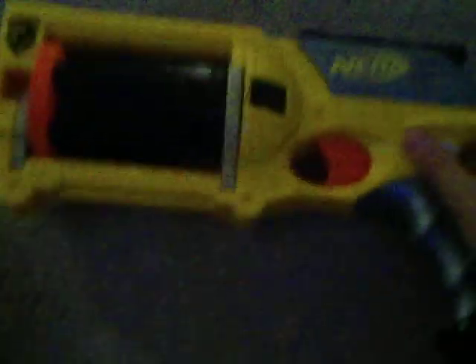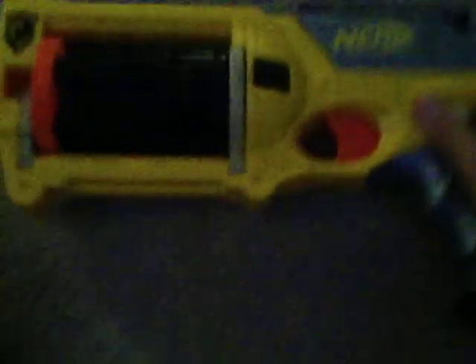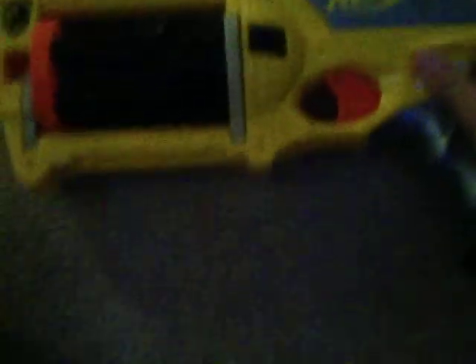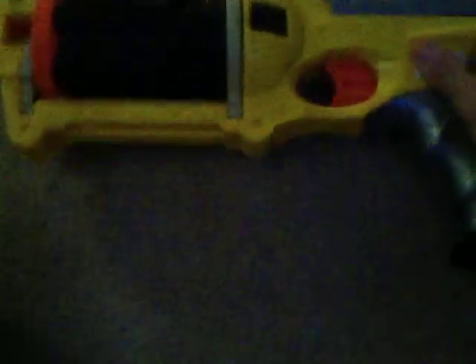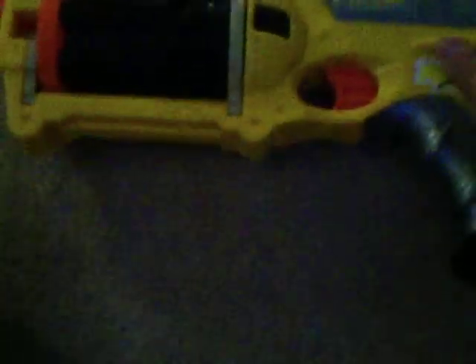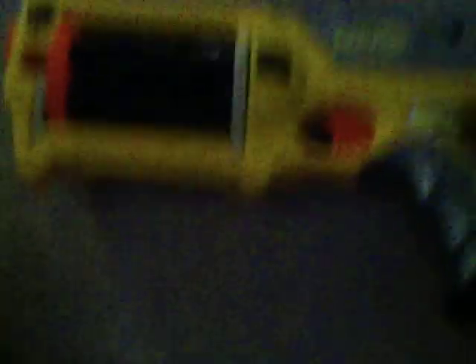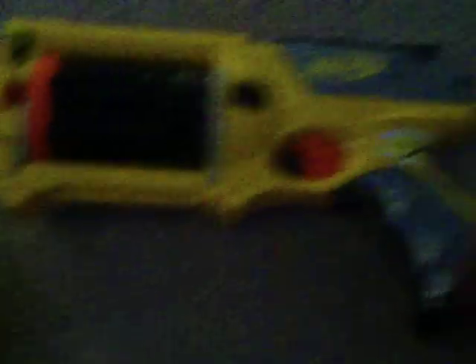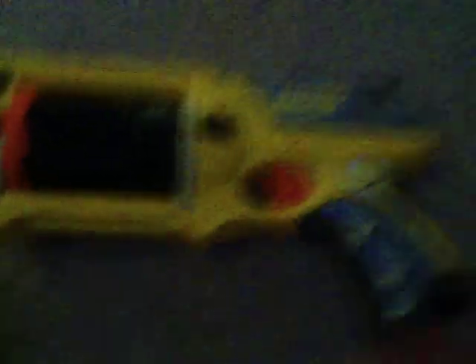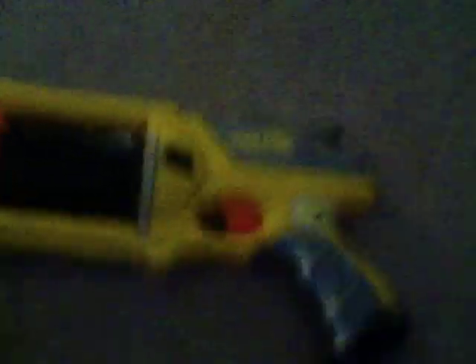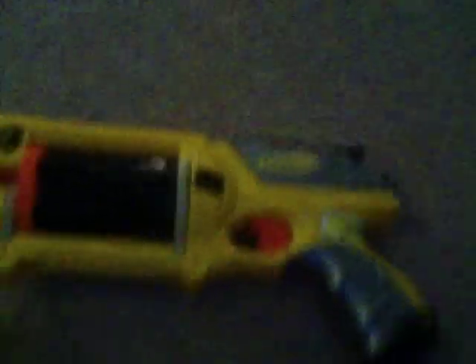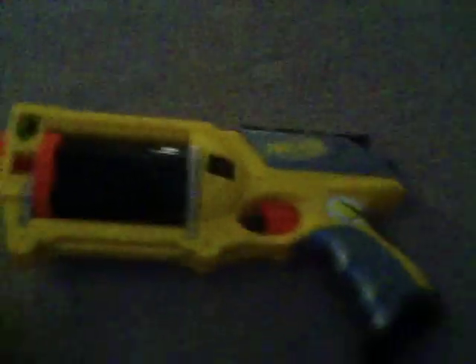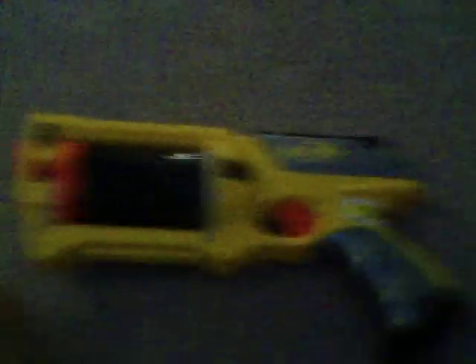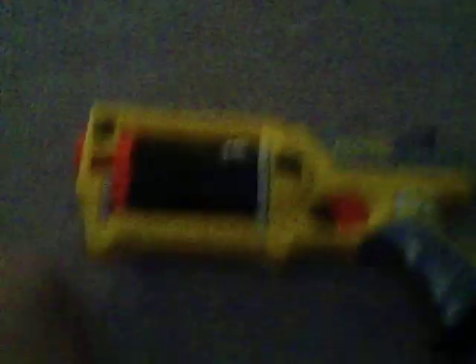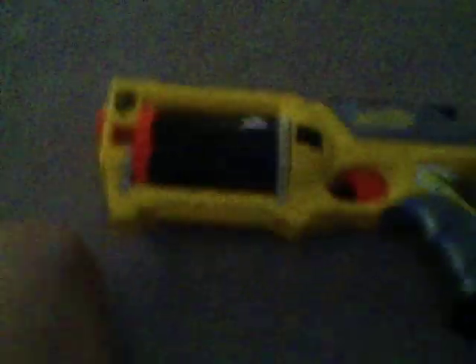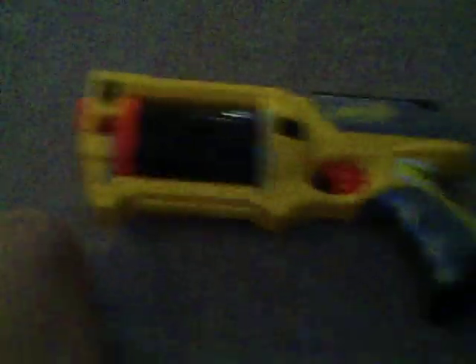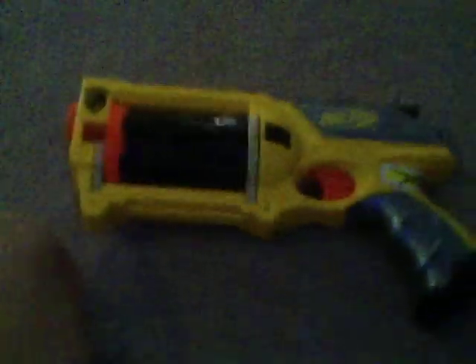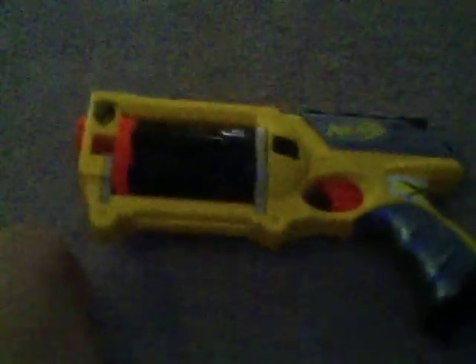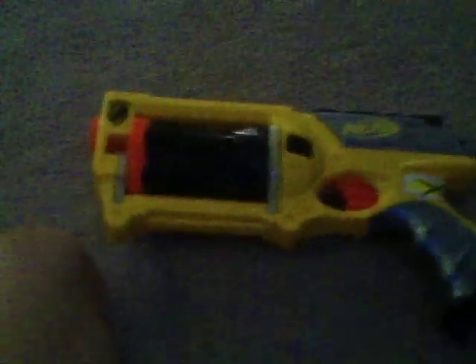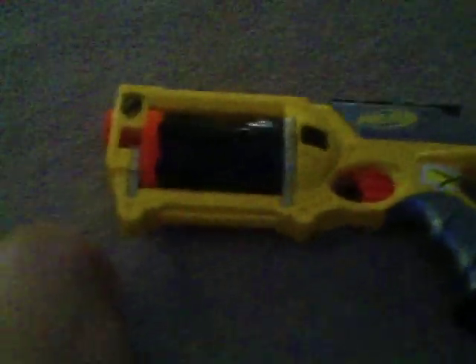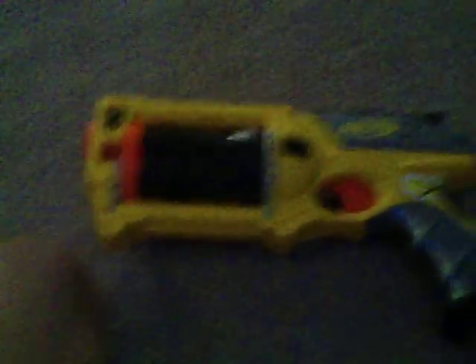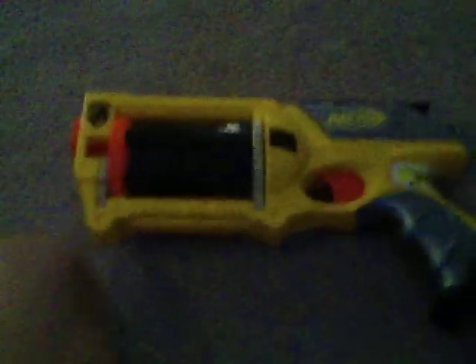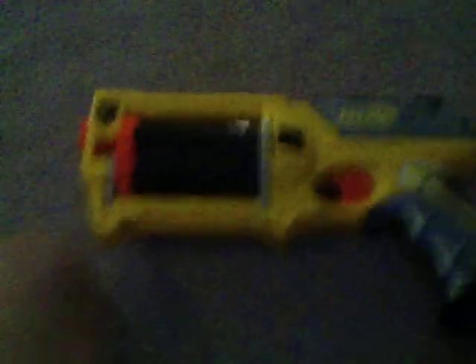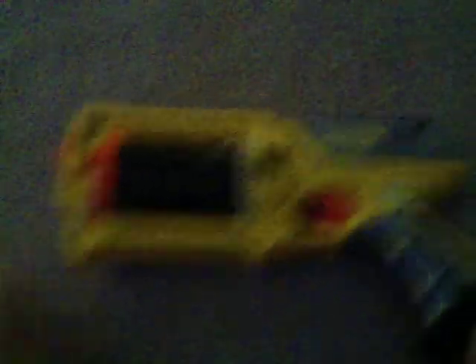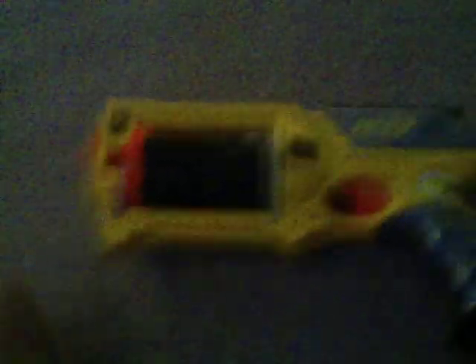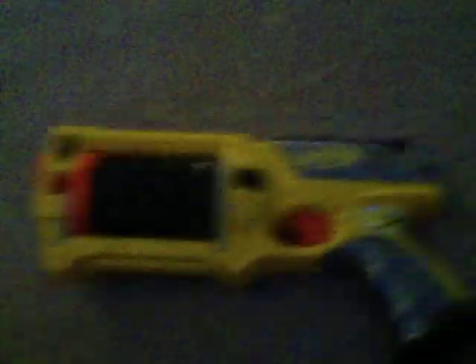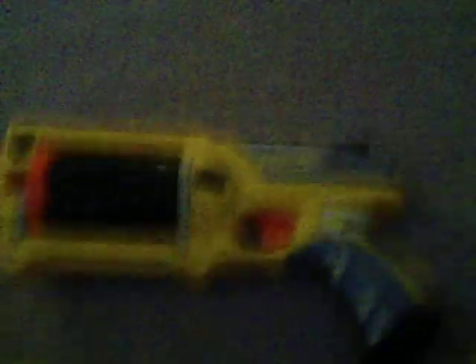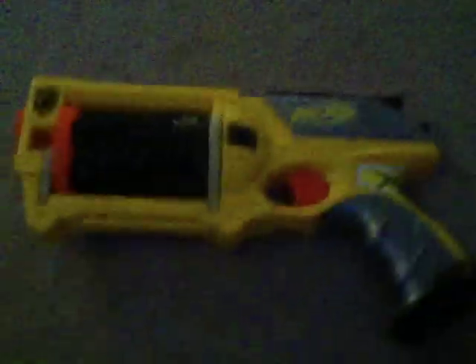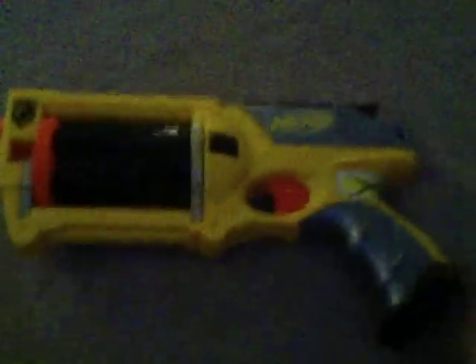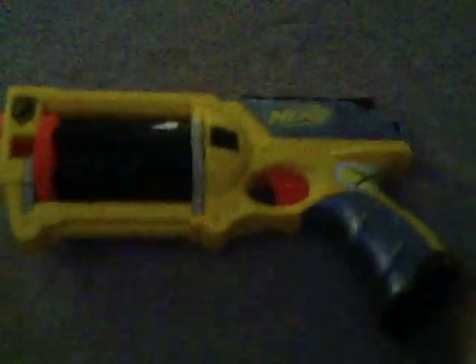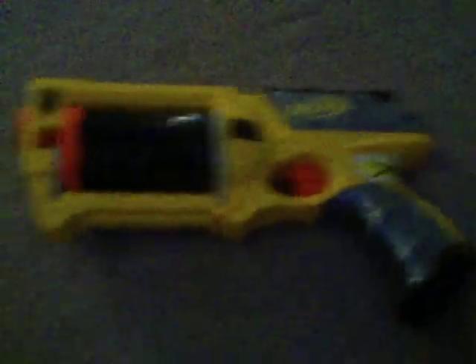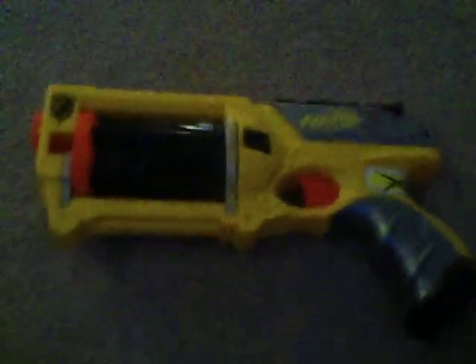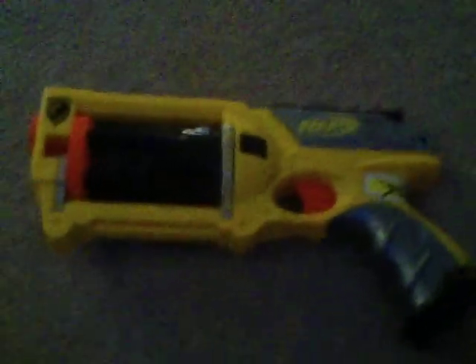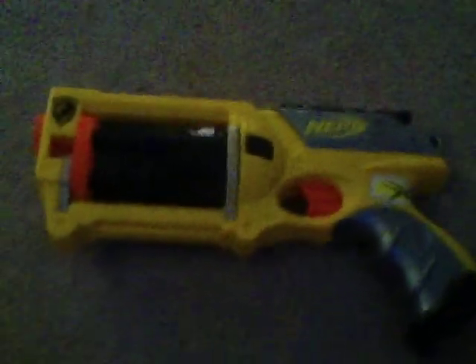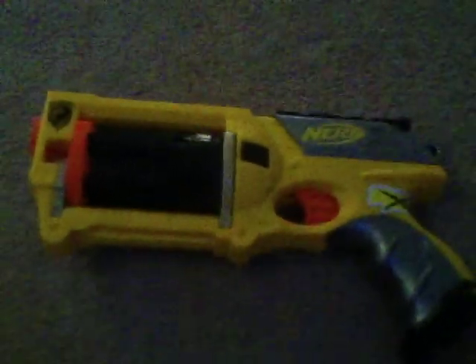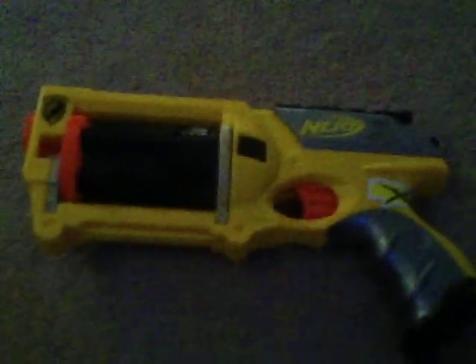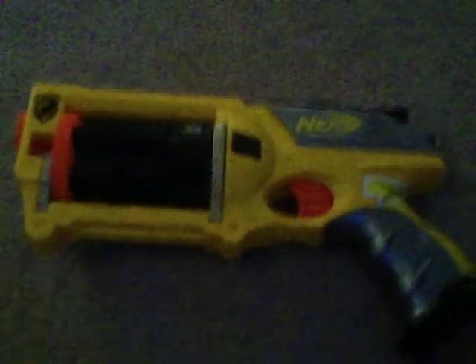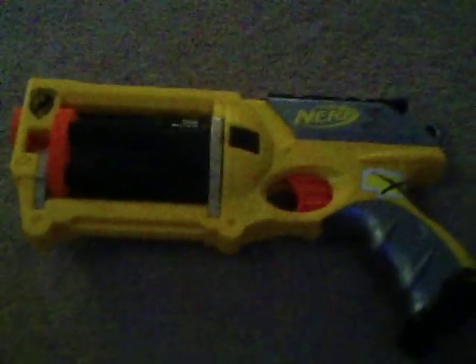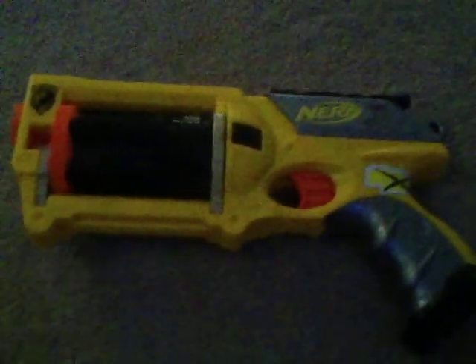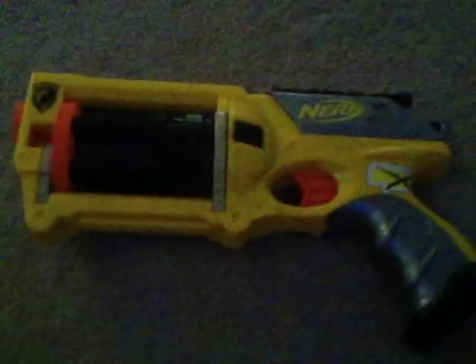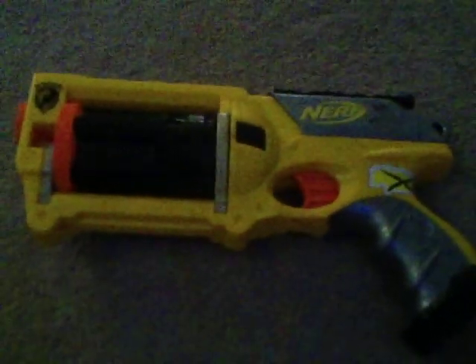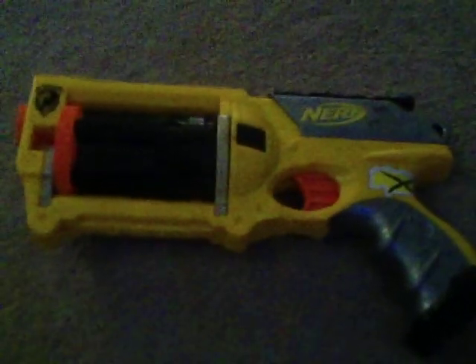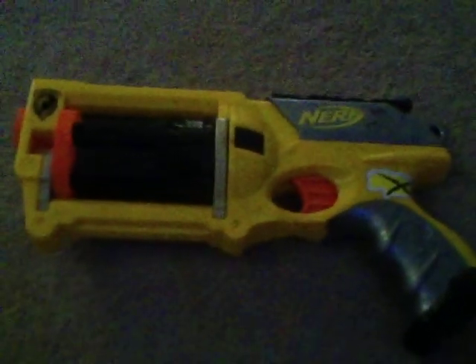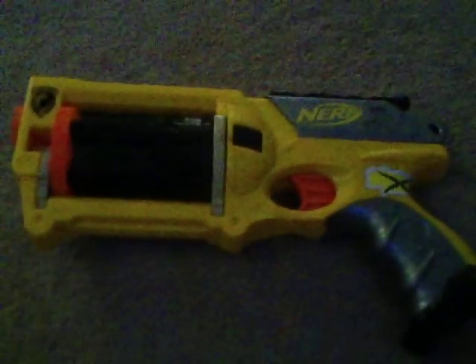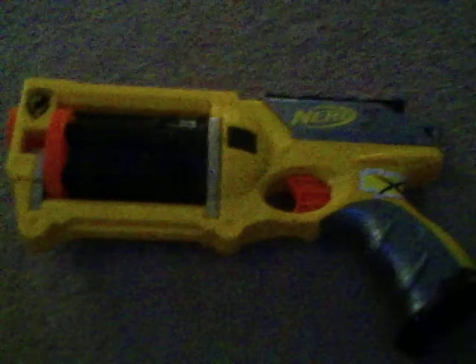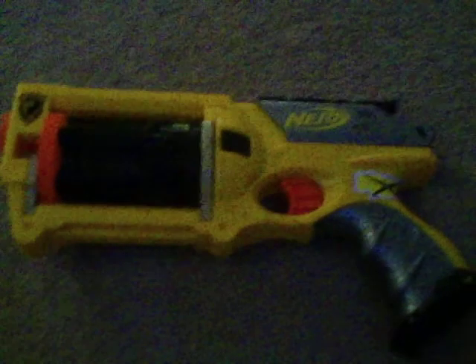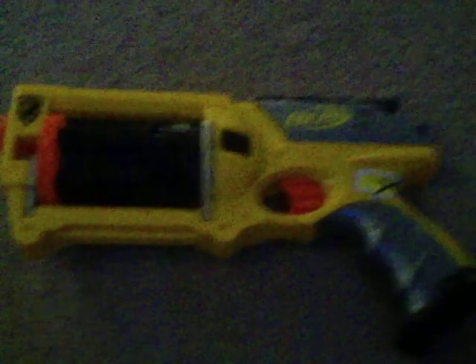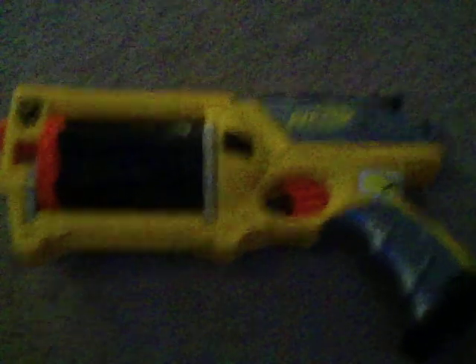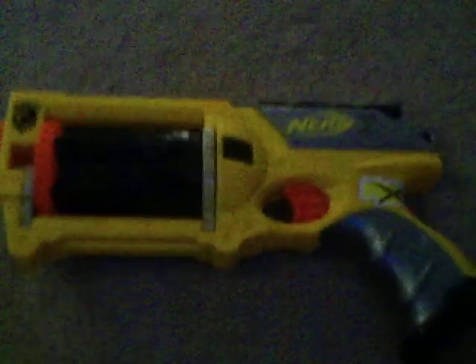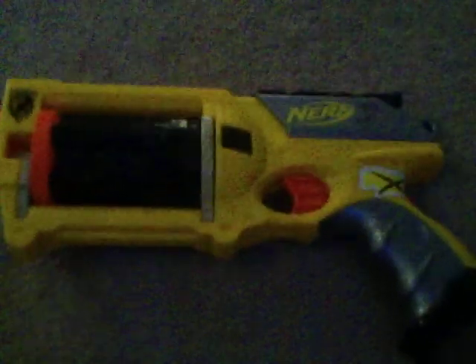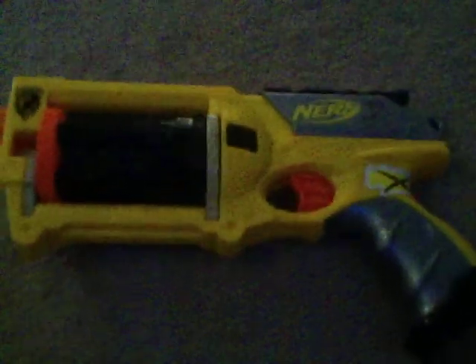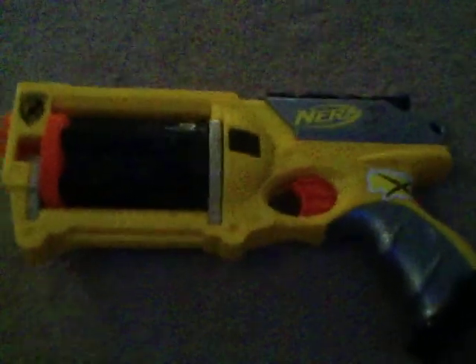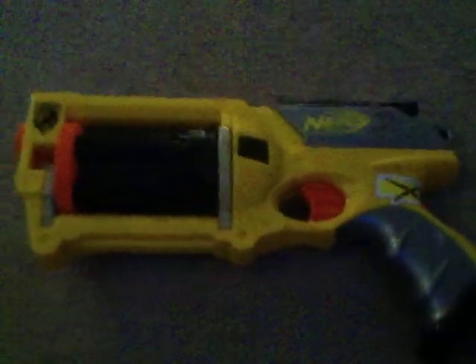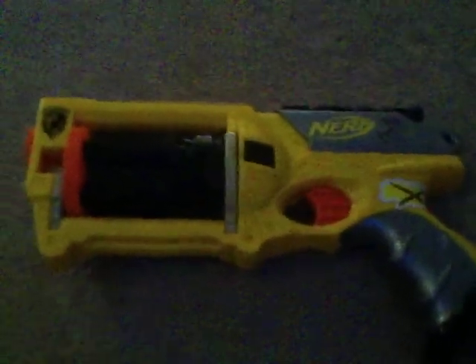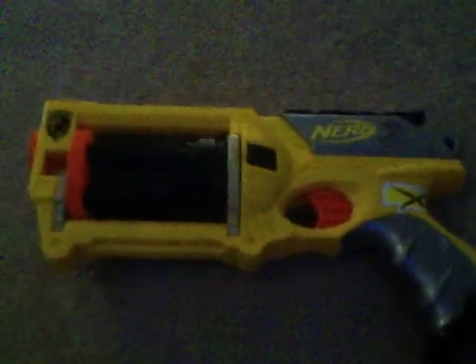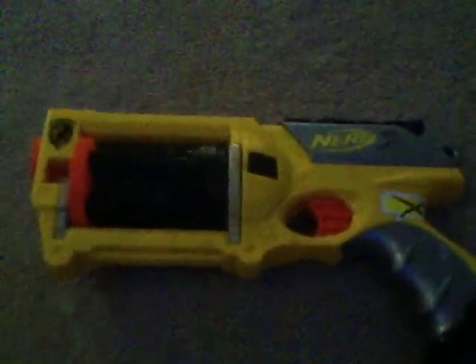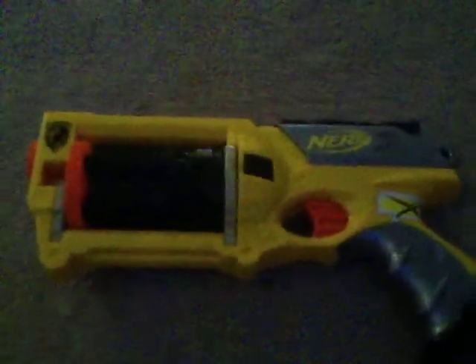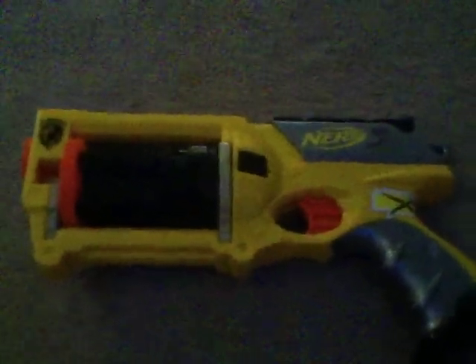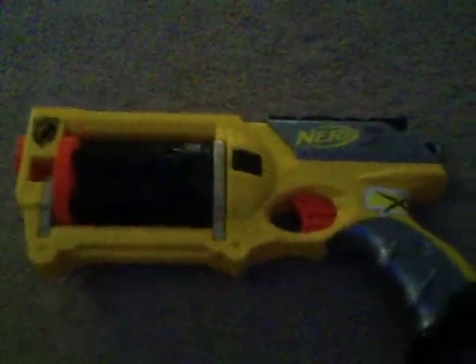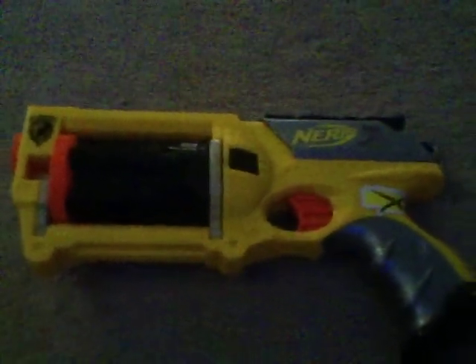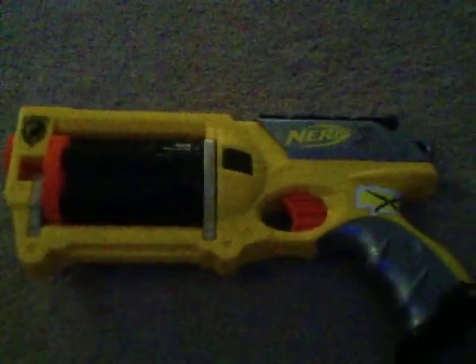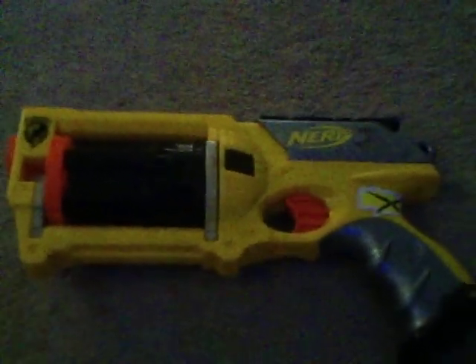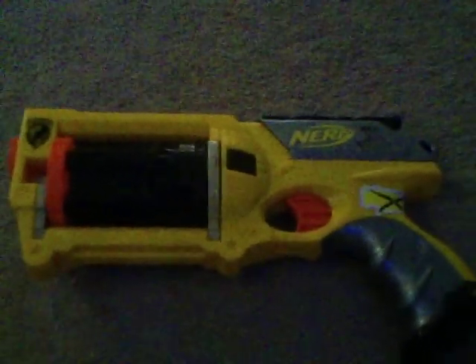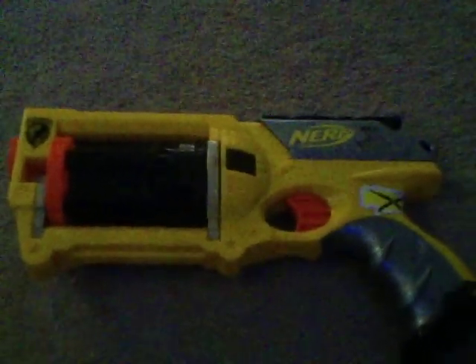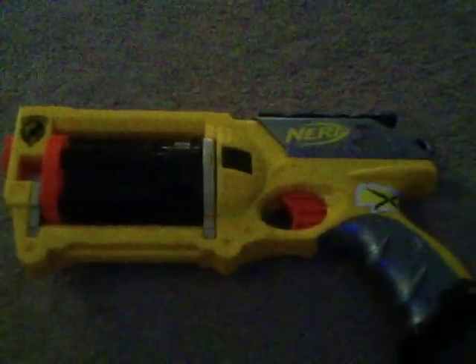Well, that was my review of the Nerf N-Strike Maverick Rev 6. Thanks for watching. Bye.